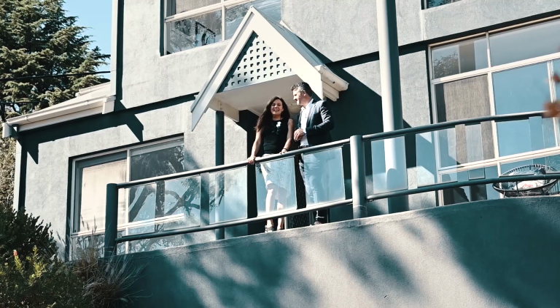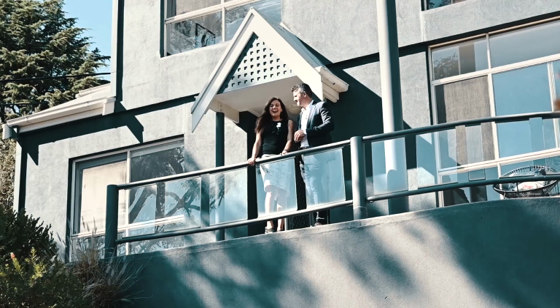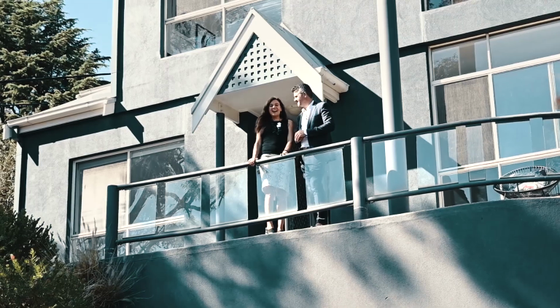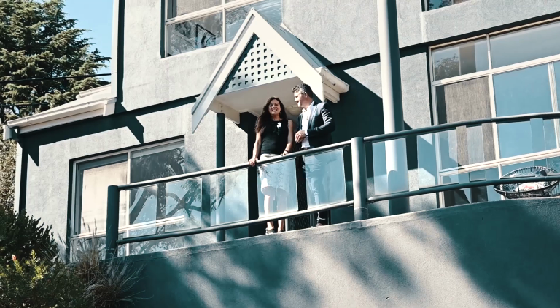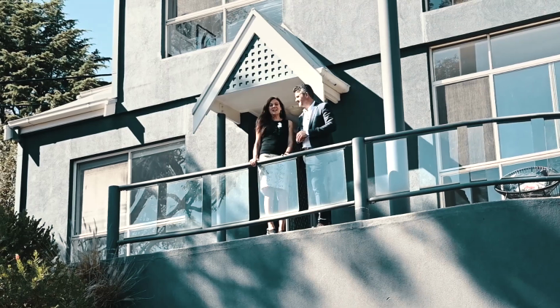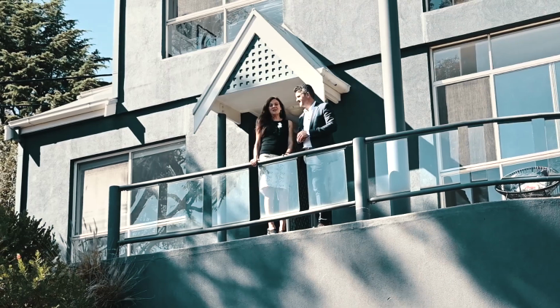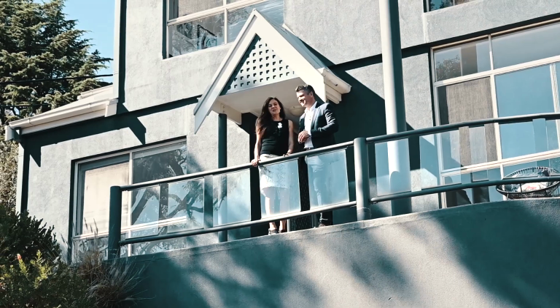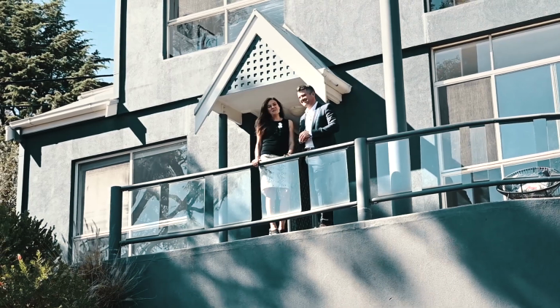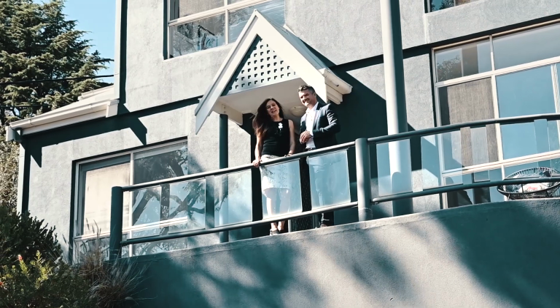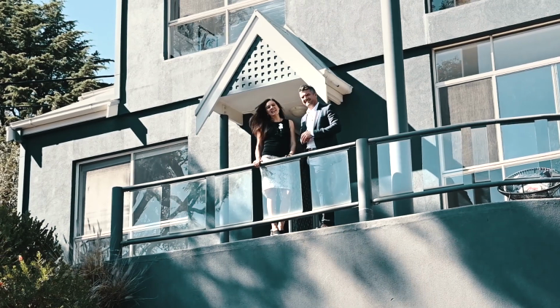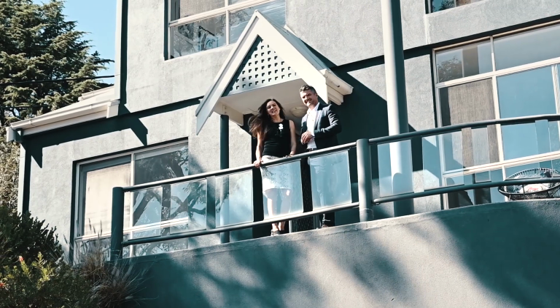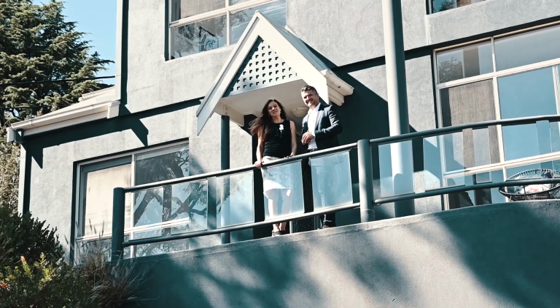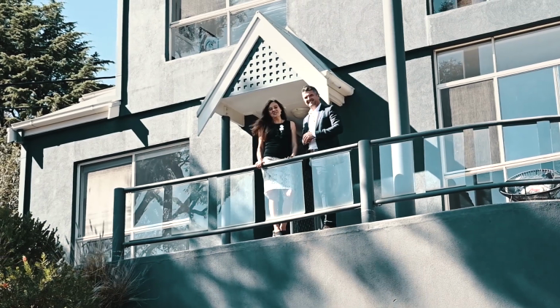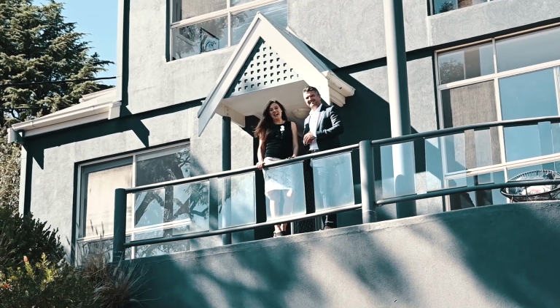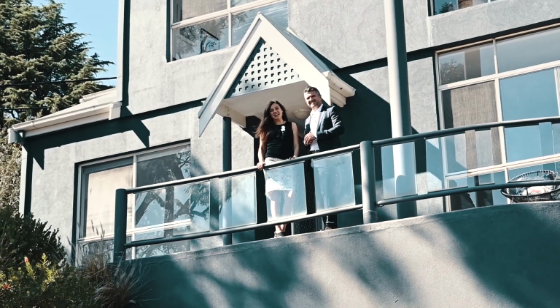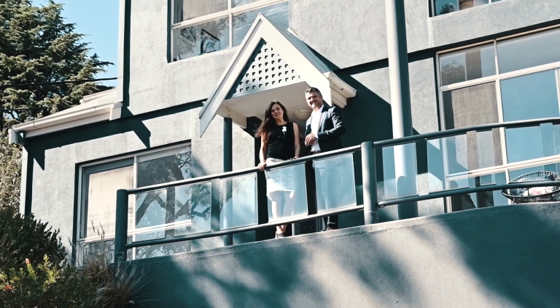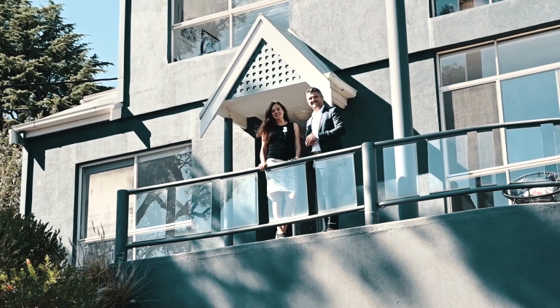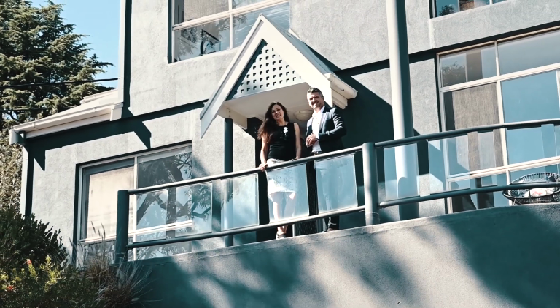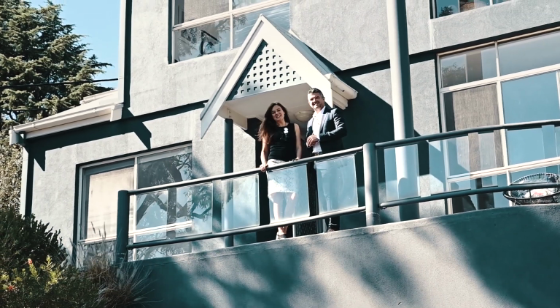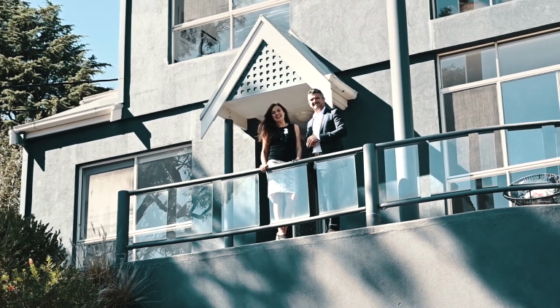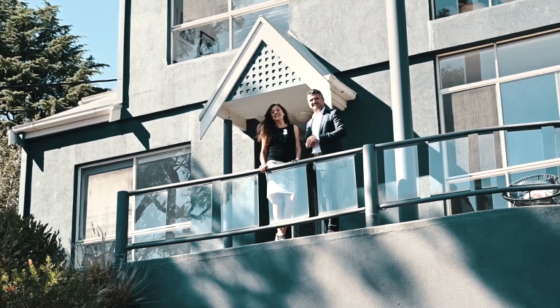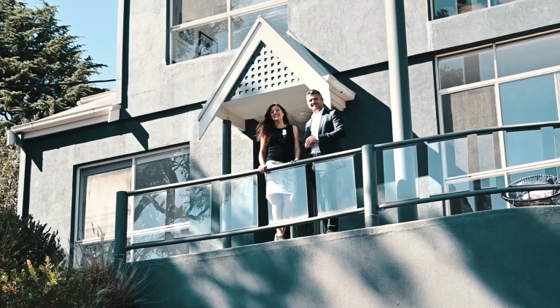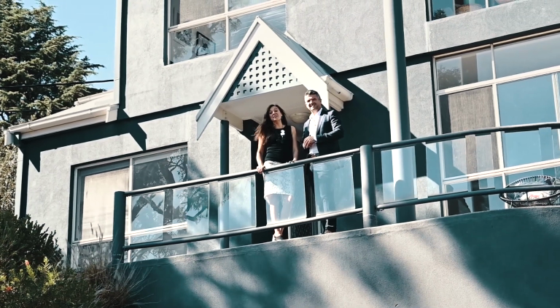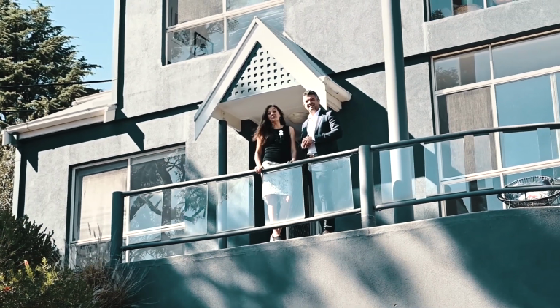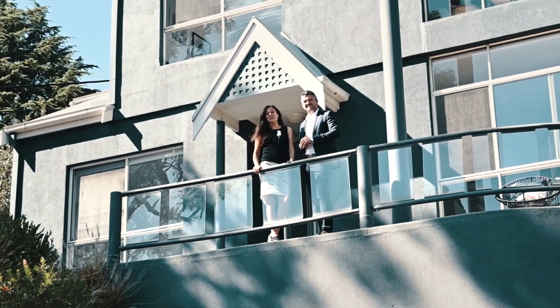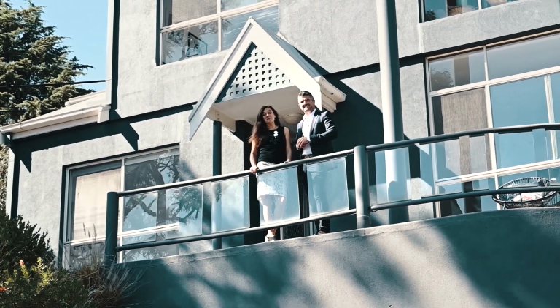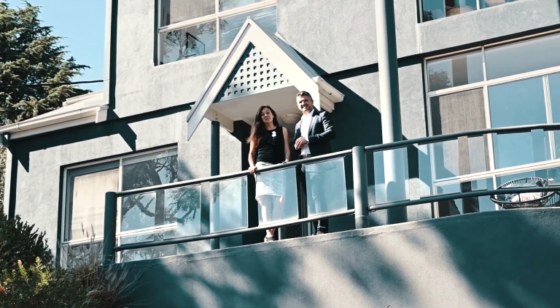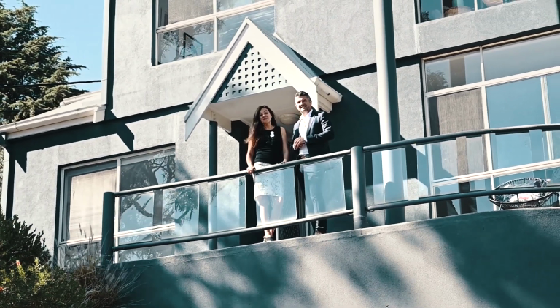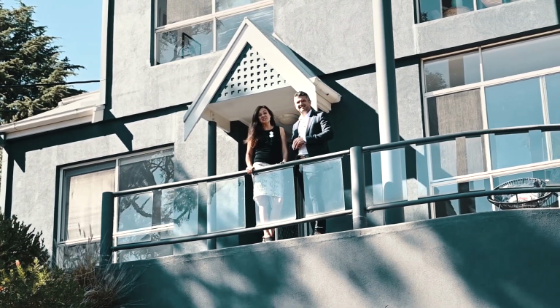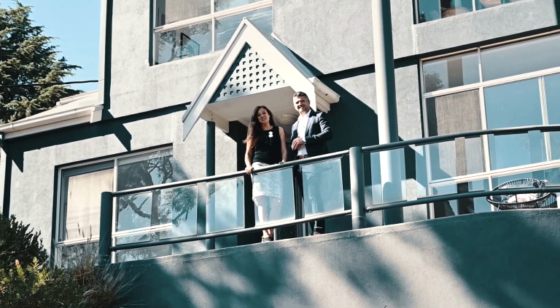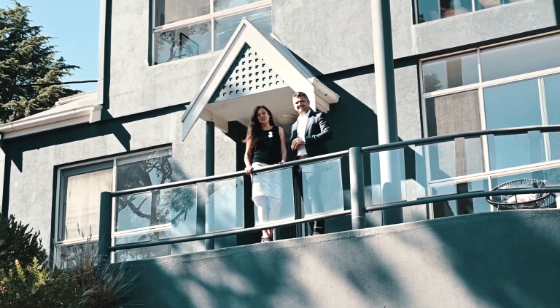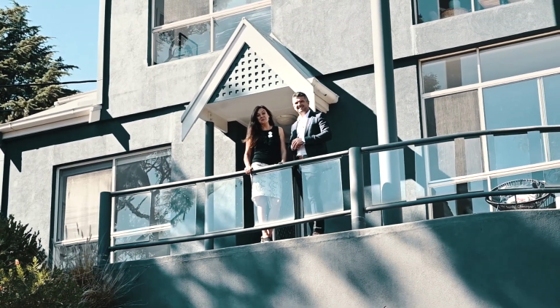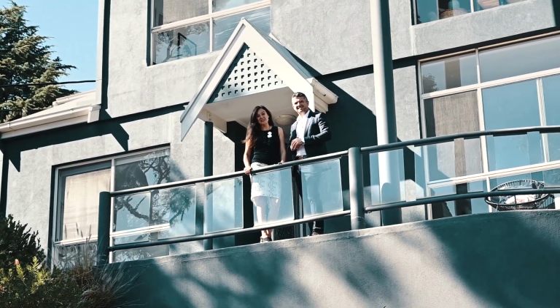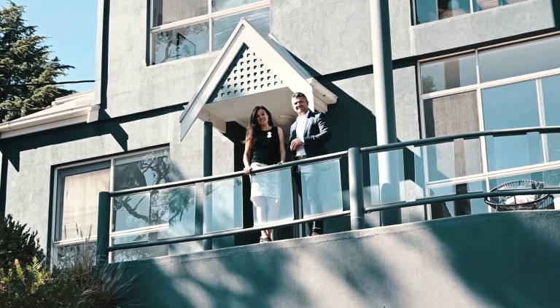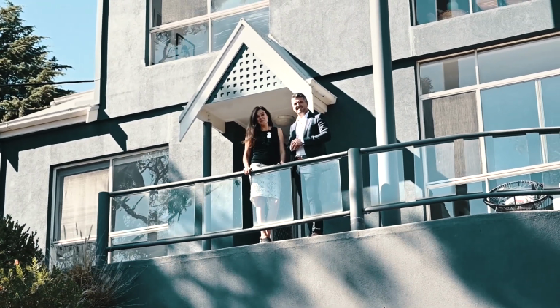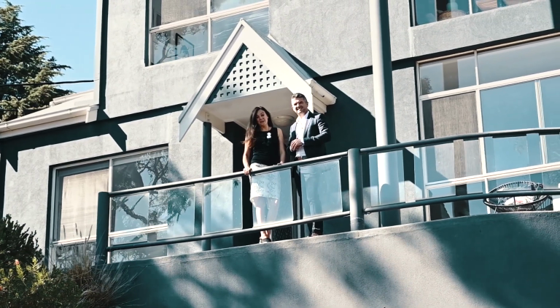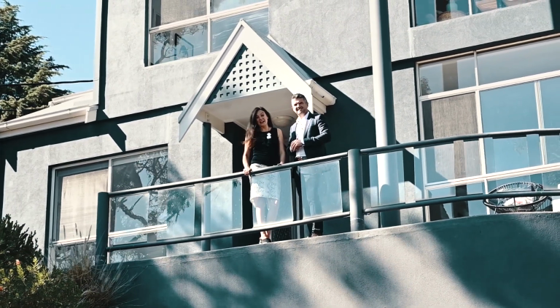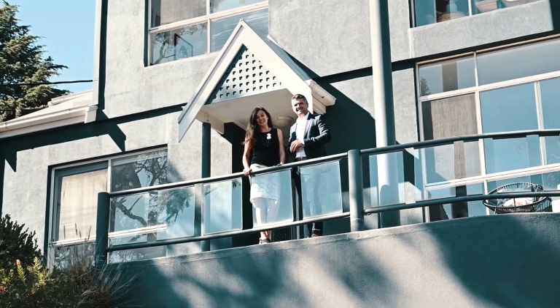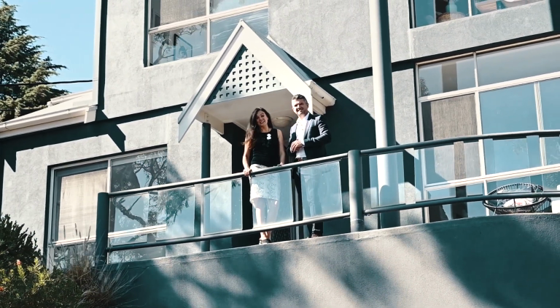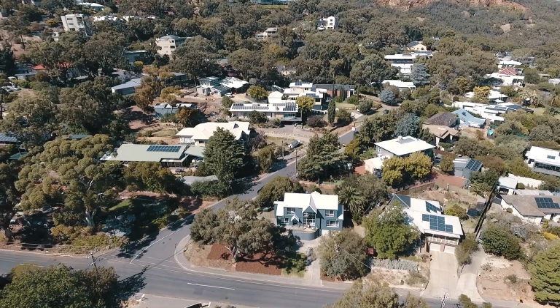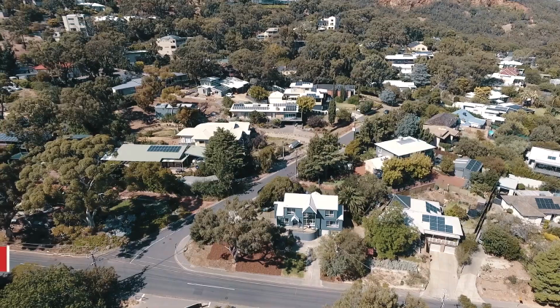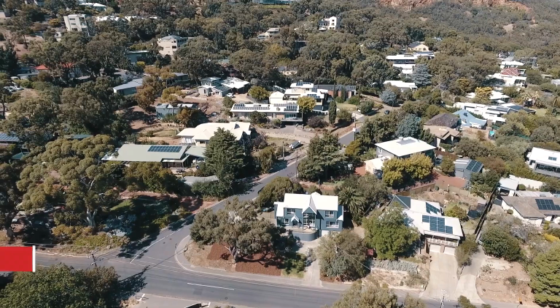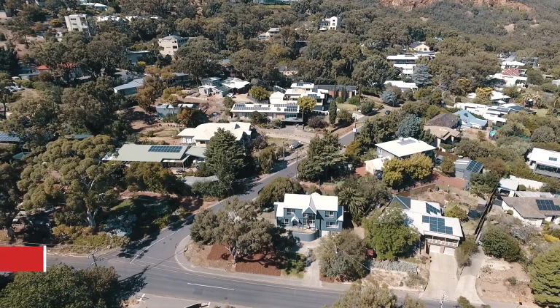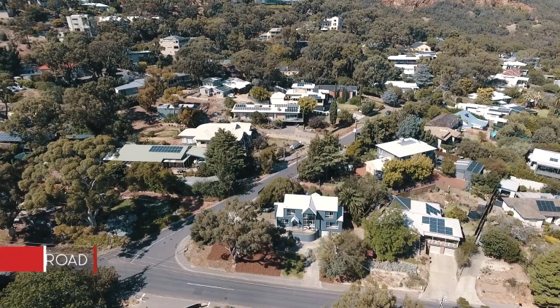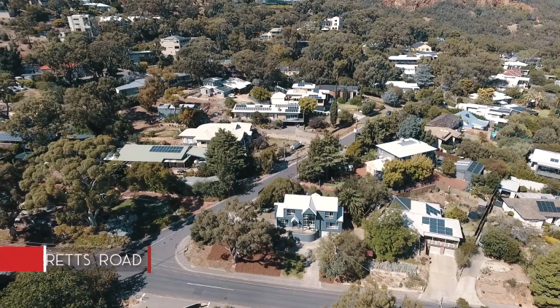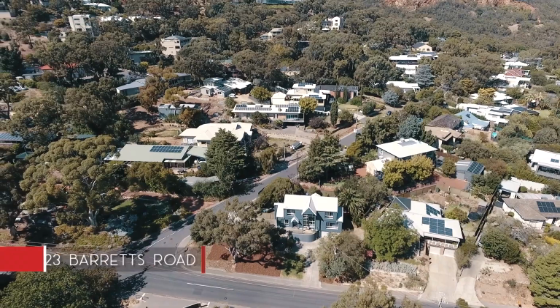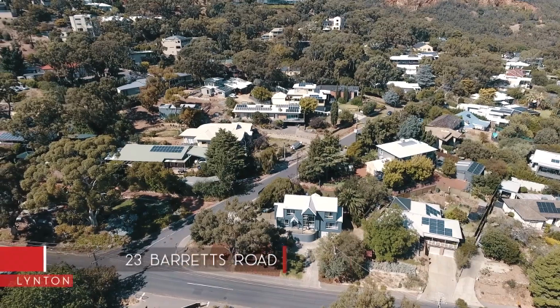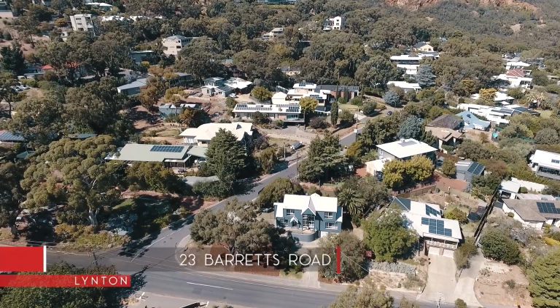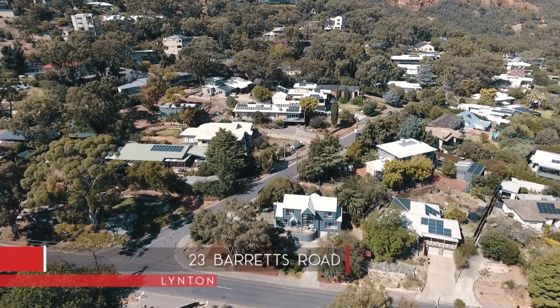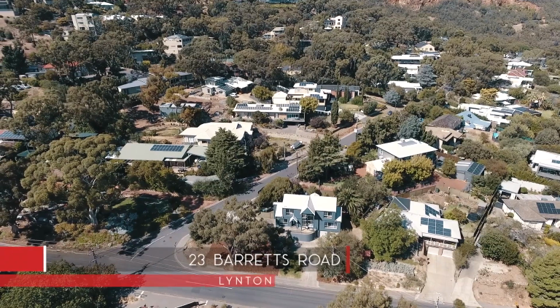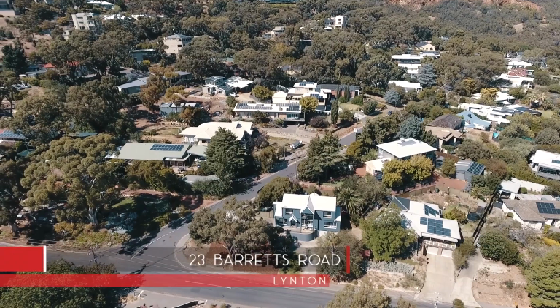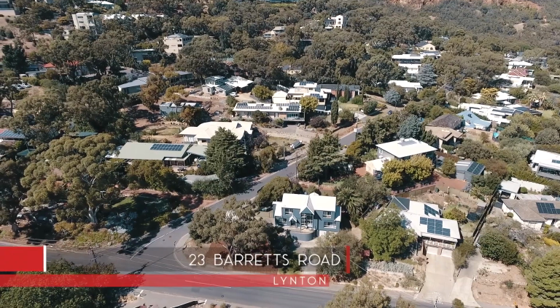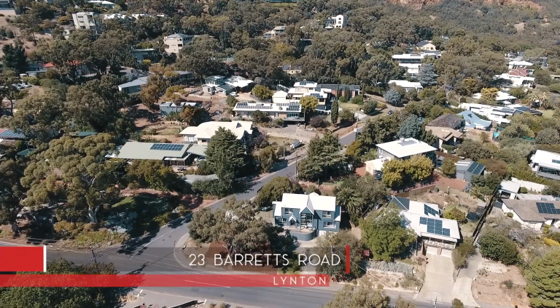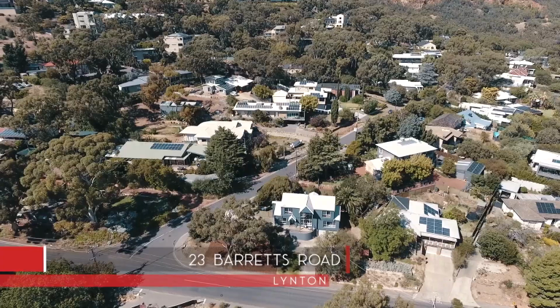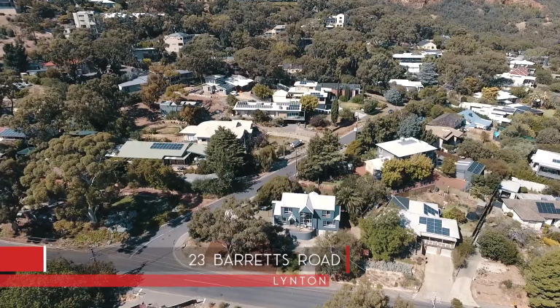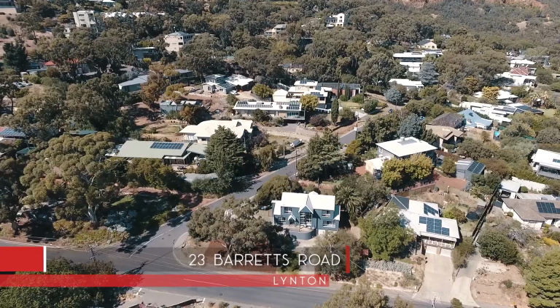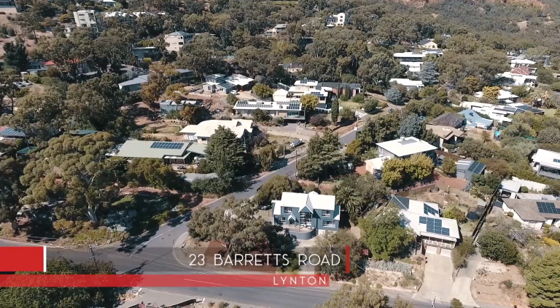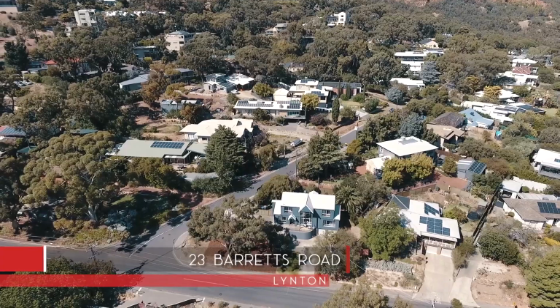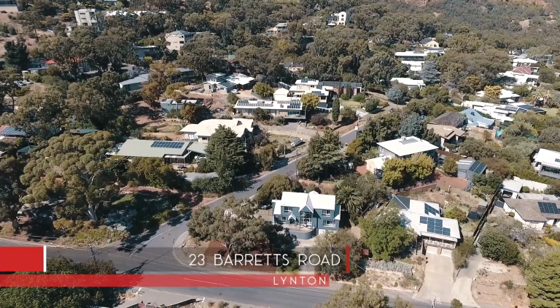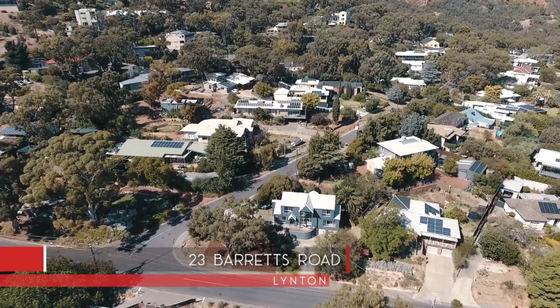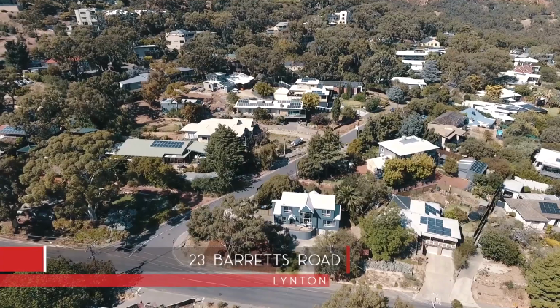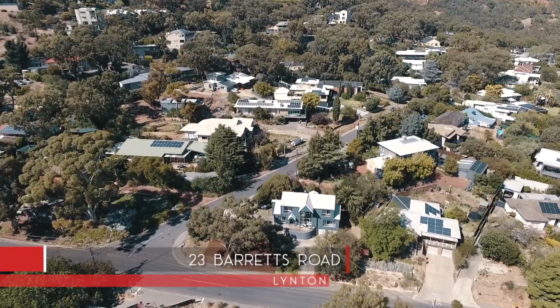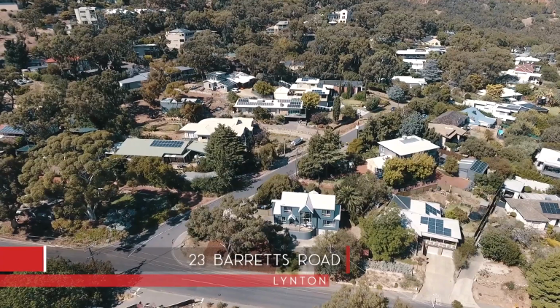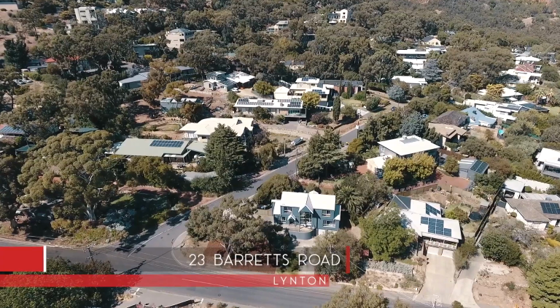Hi, Simon and Bec here from Tanner Real Estate. It's our great privilege to bring to the market 23 Barretts Road, Linton.